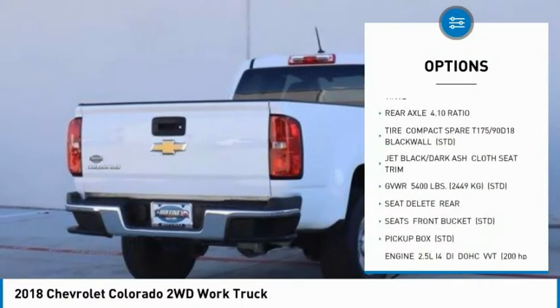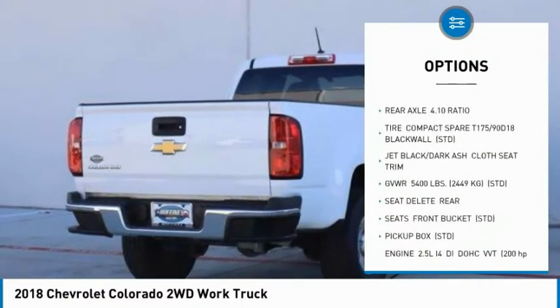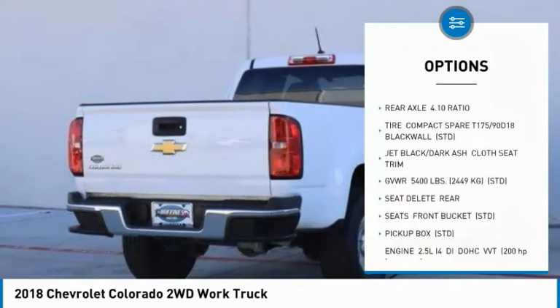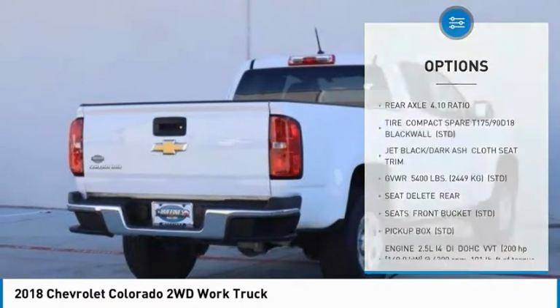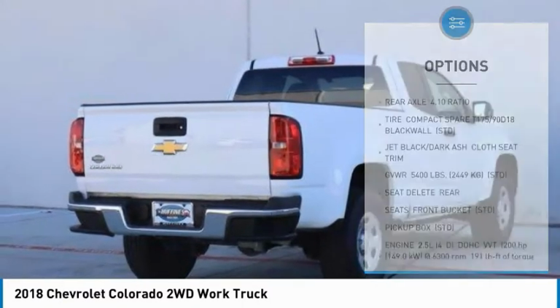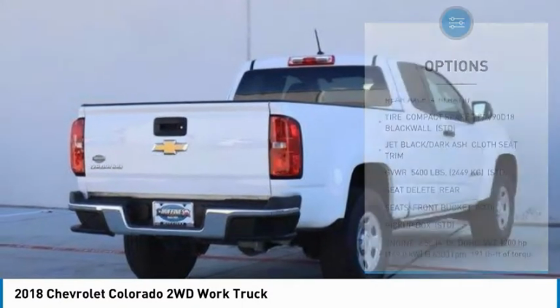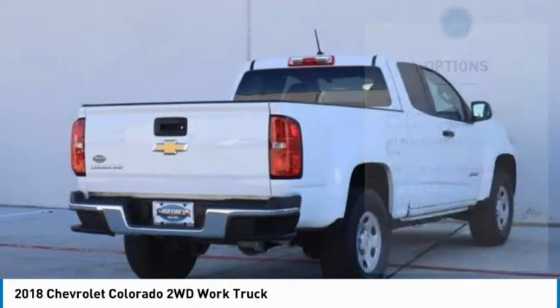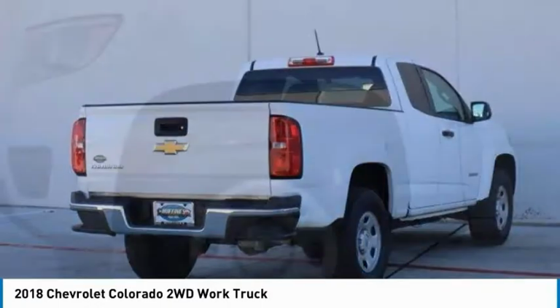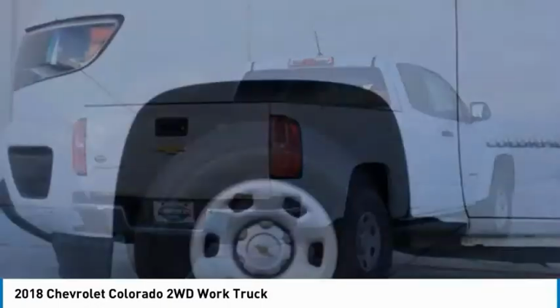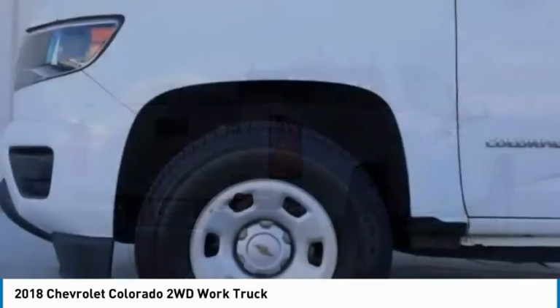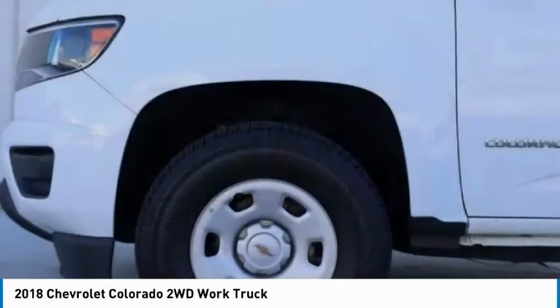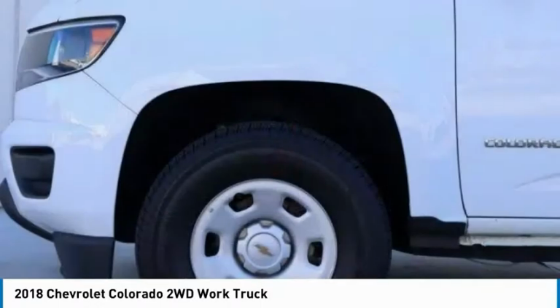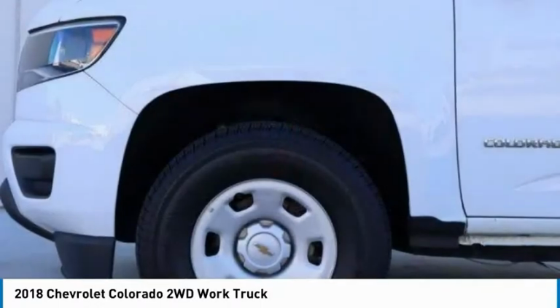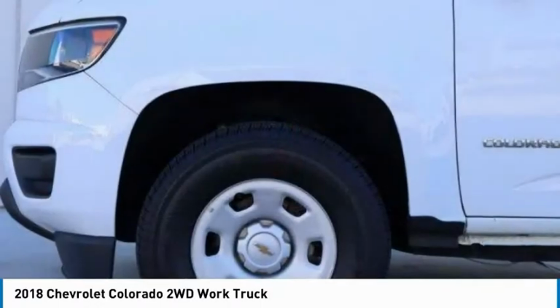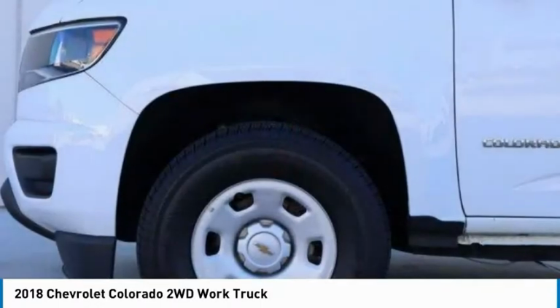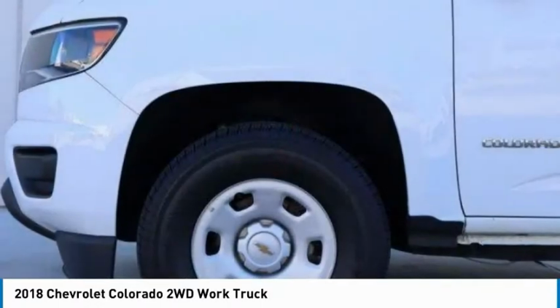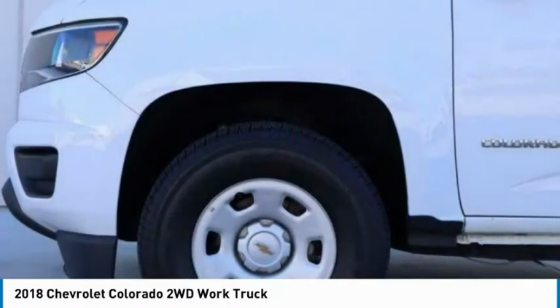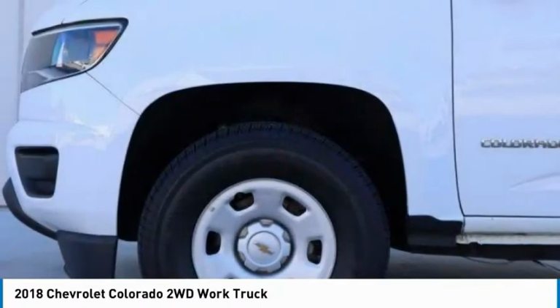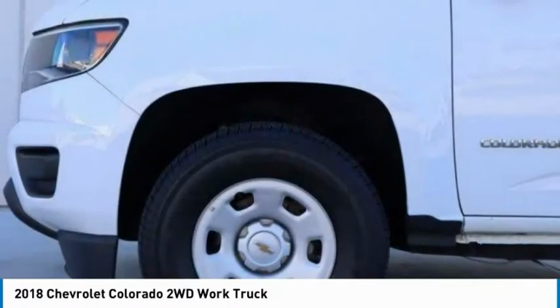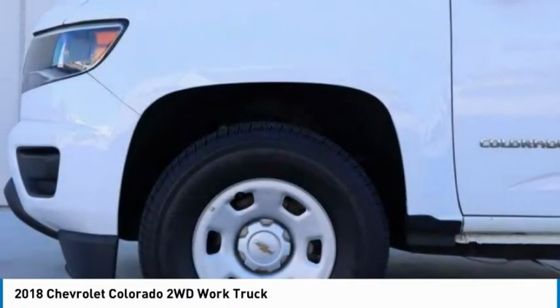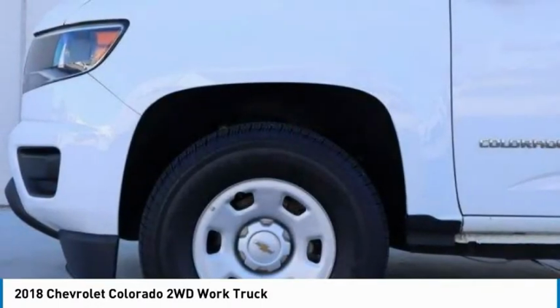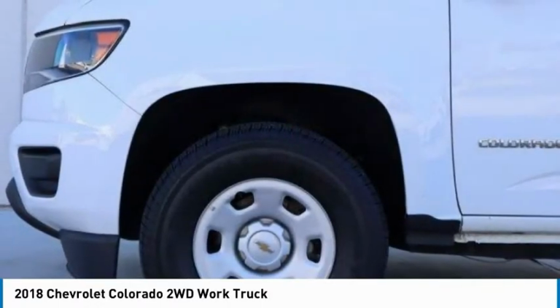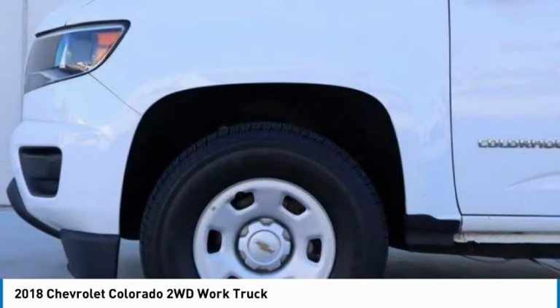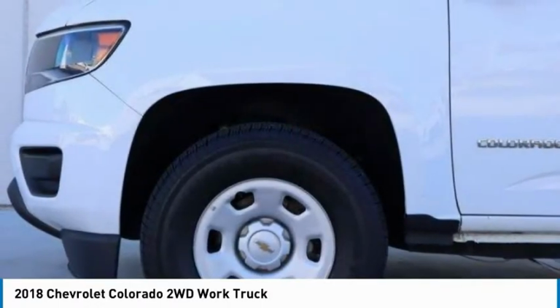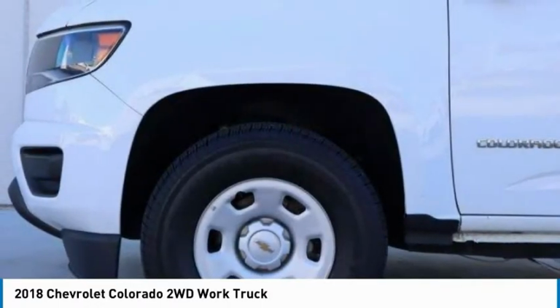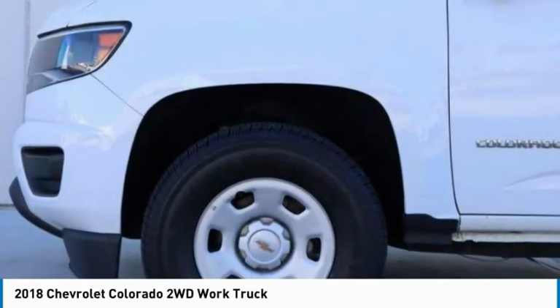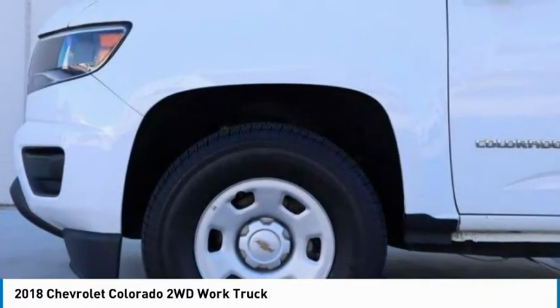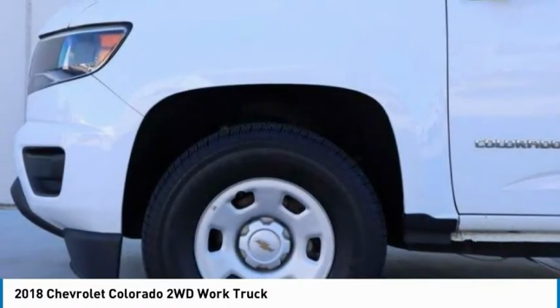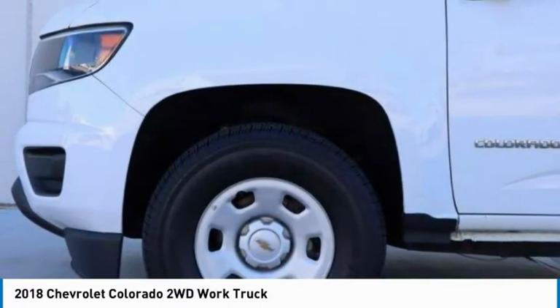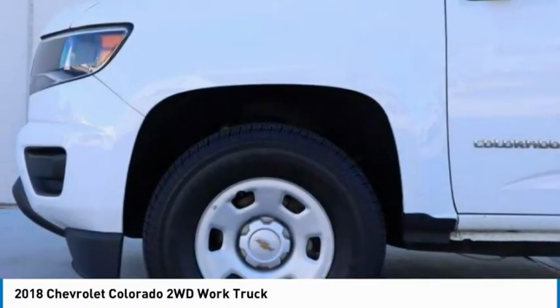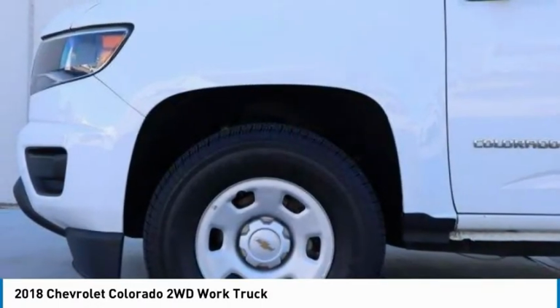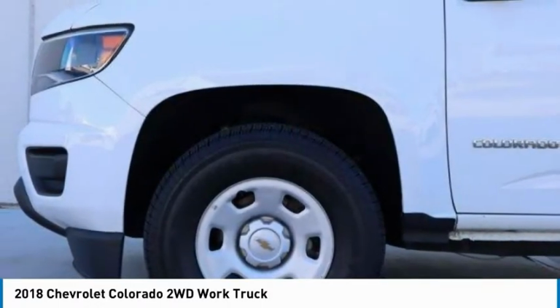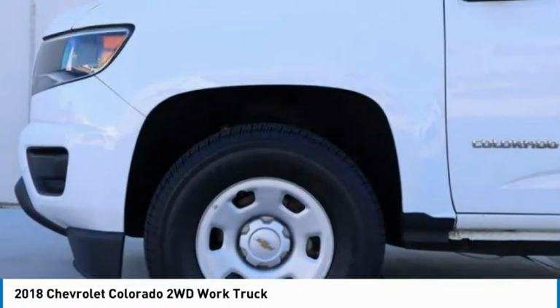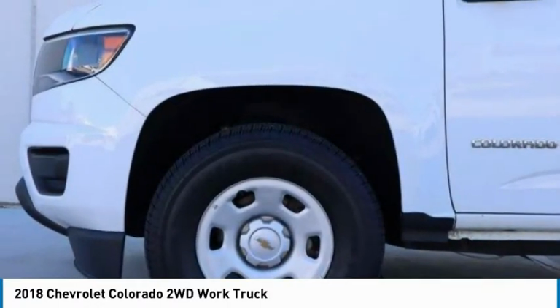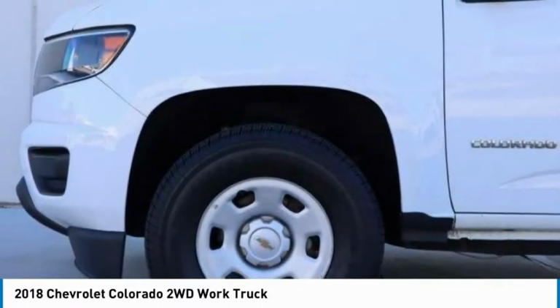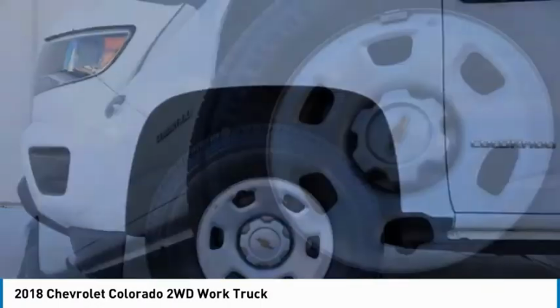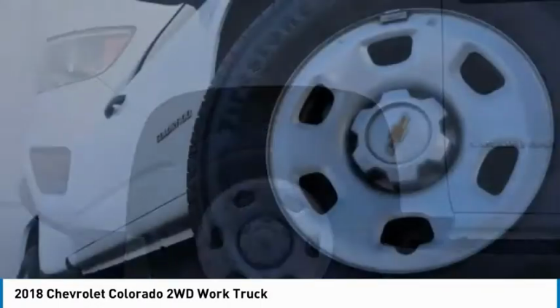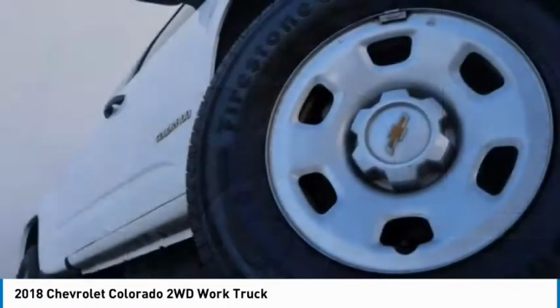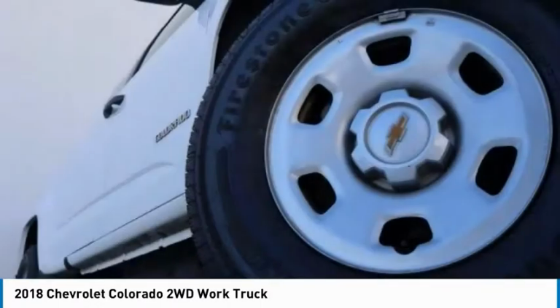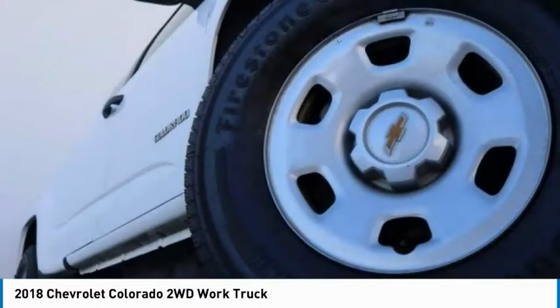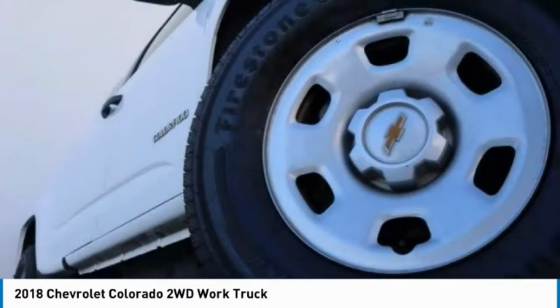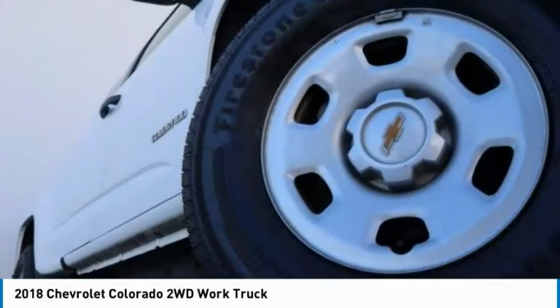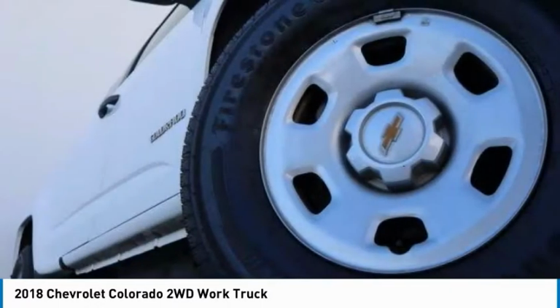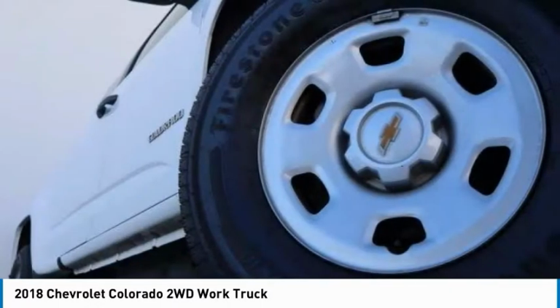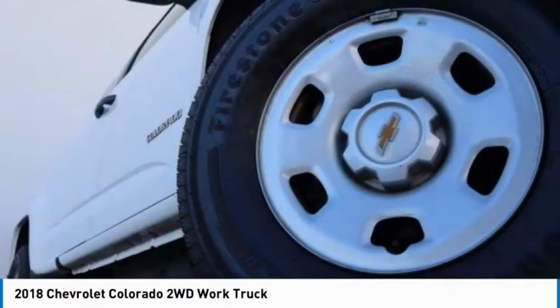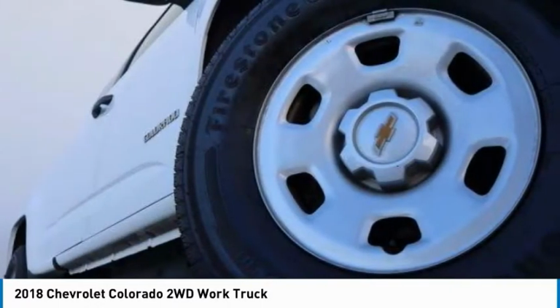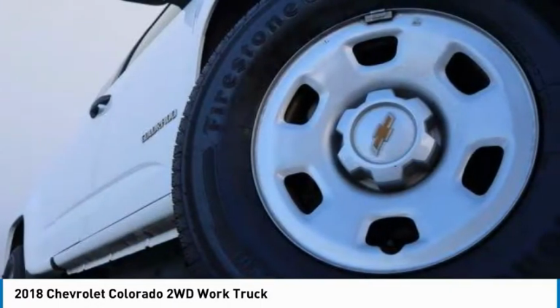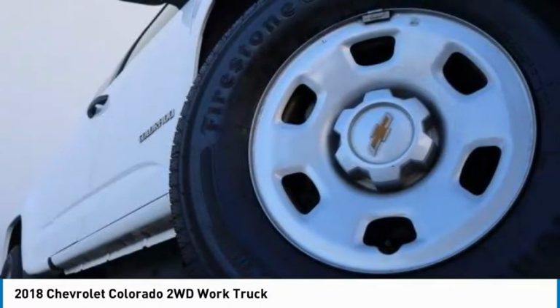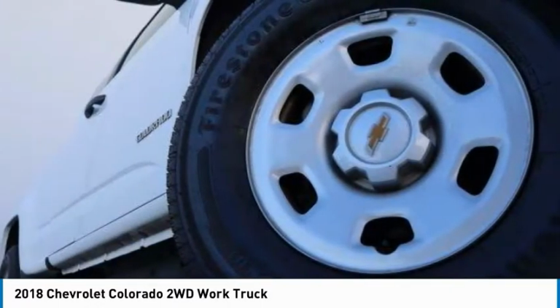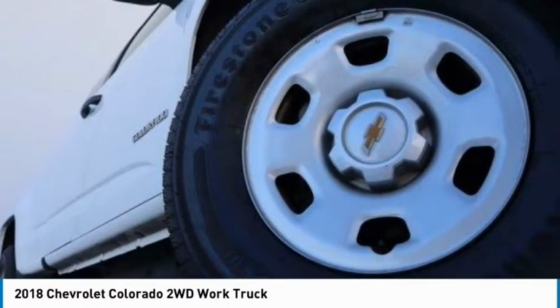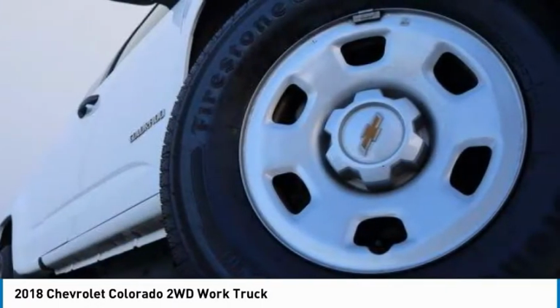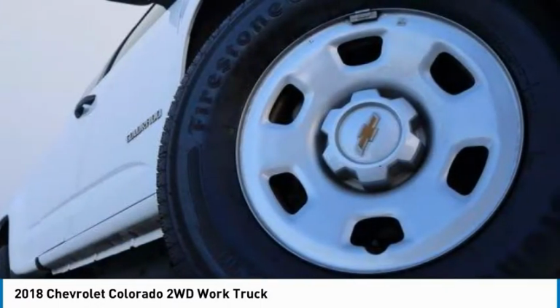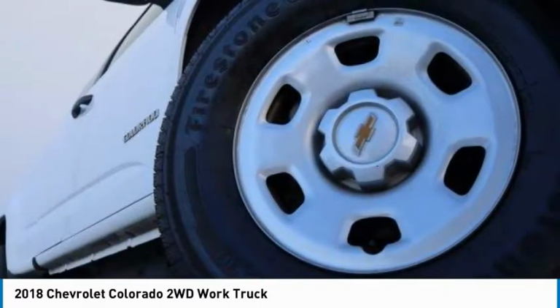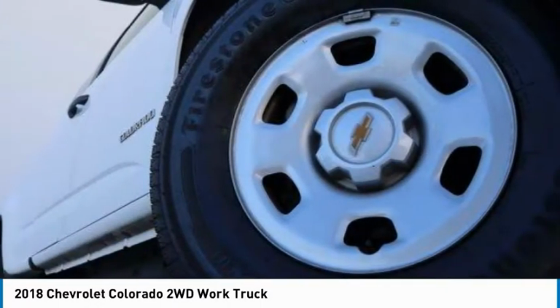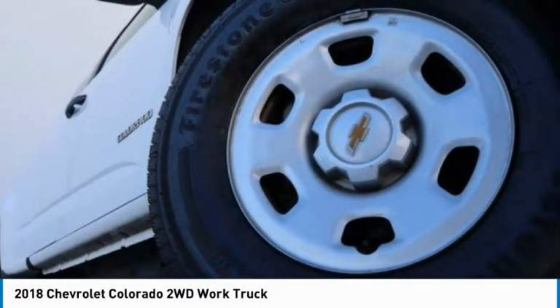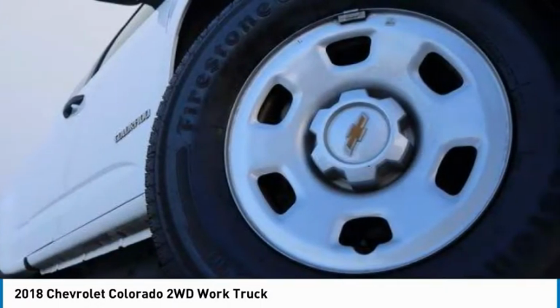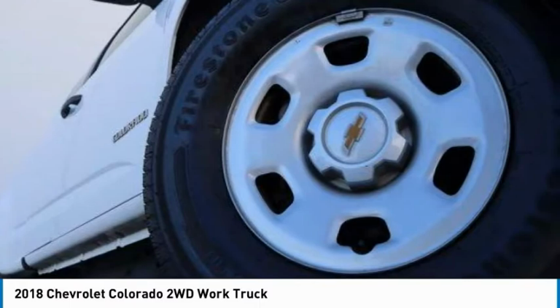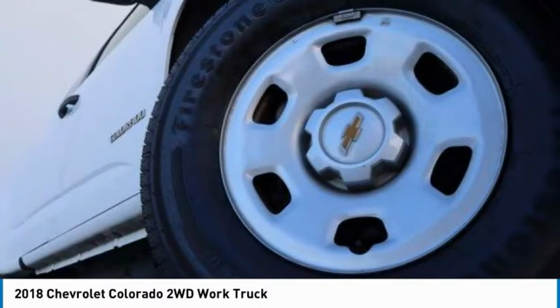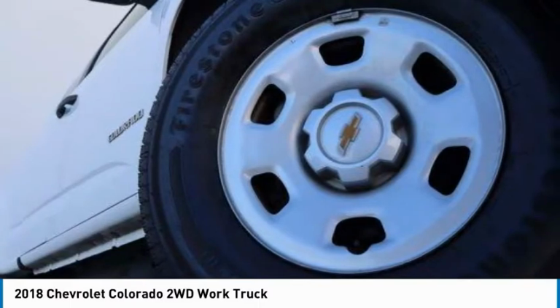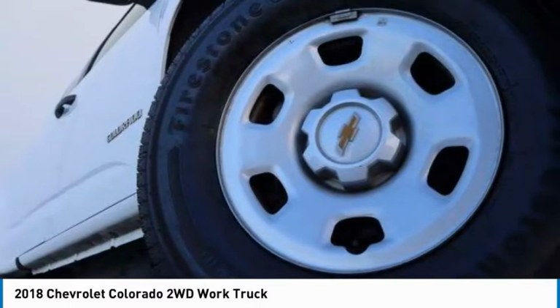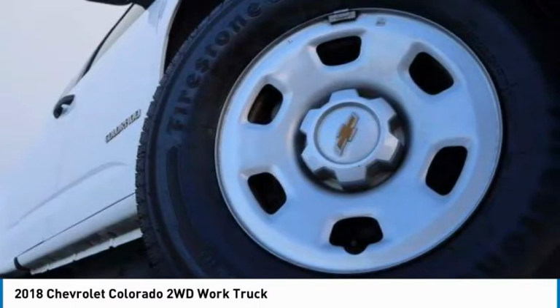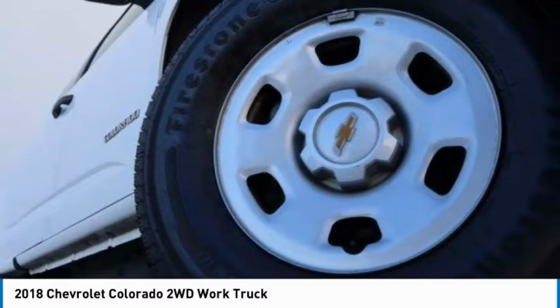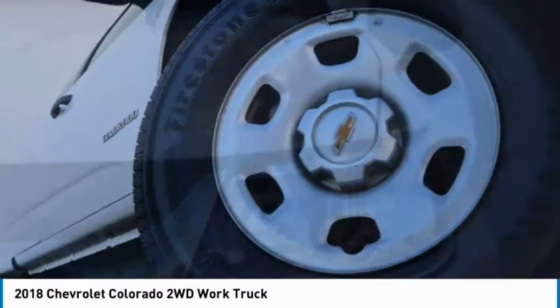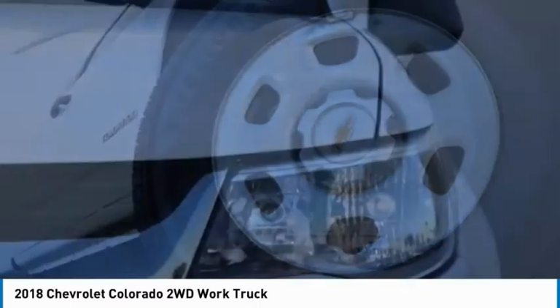Rear-wheel drive, steel wheels, front all-season tires, rear all-season tires.